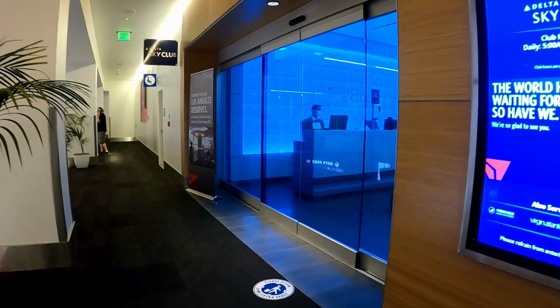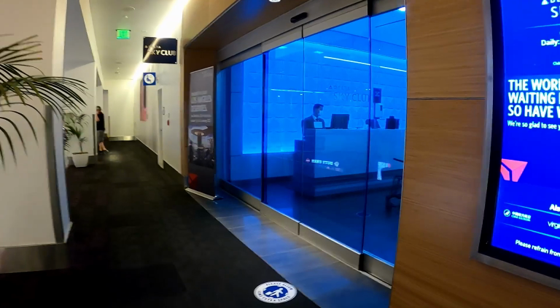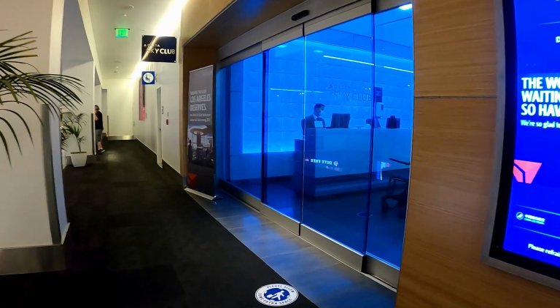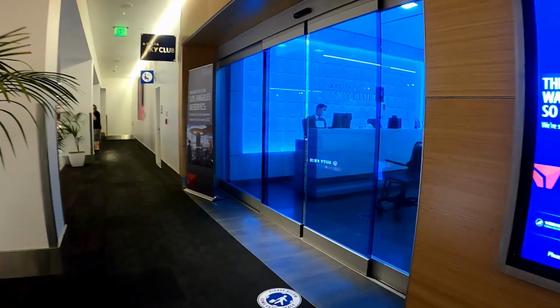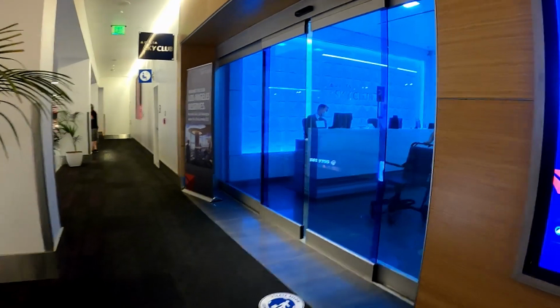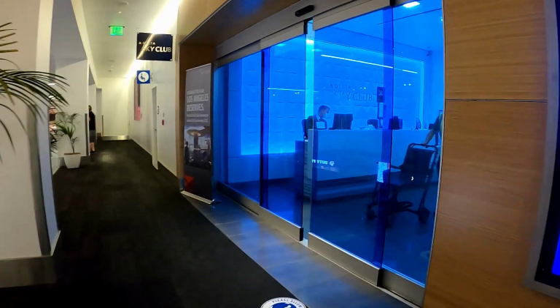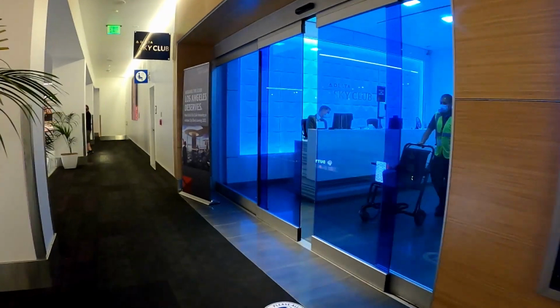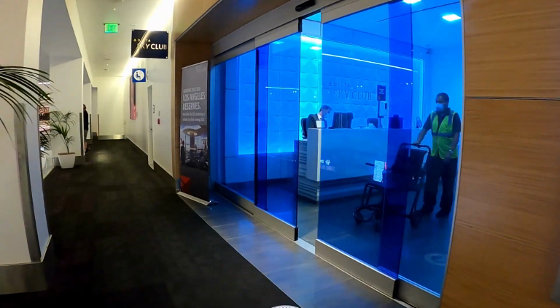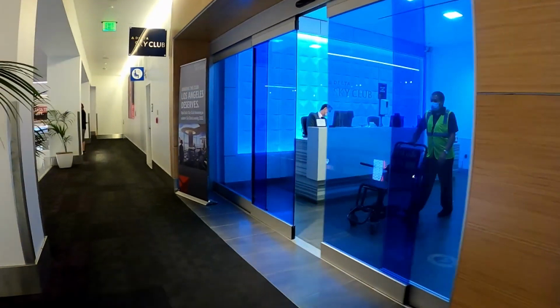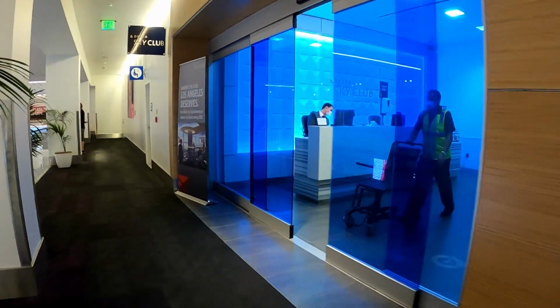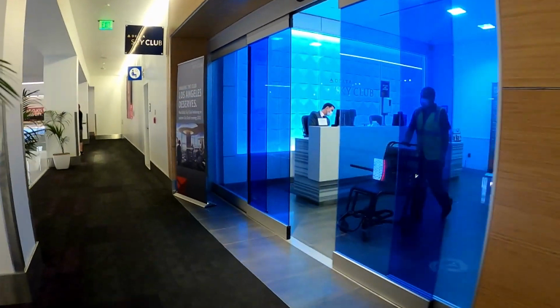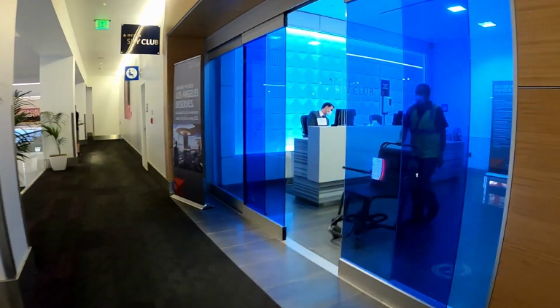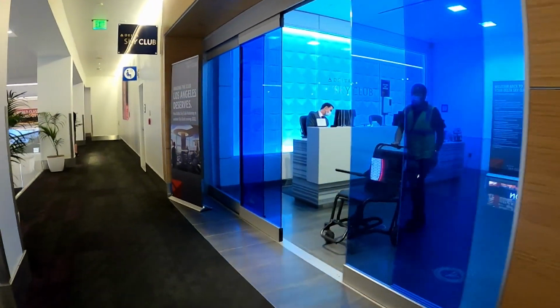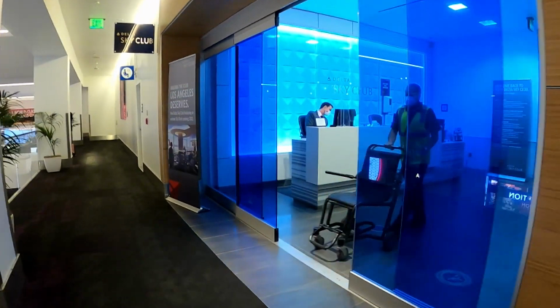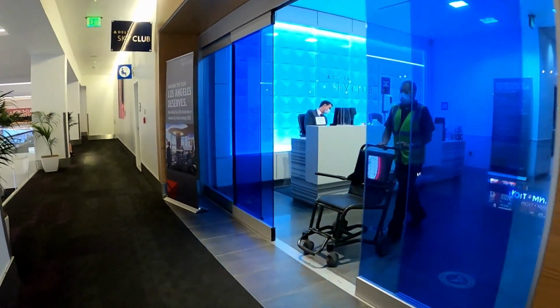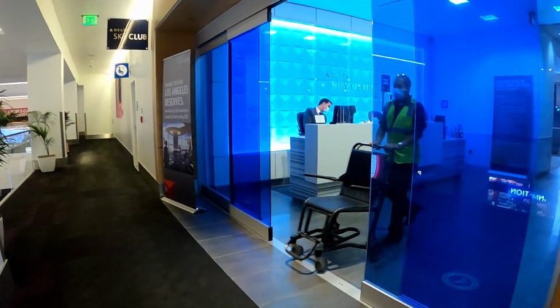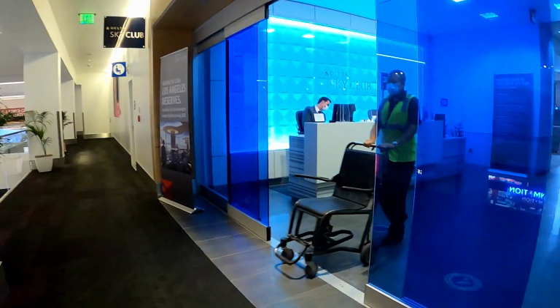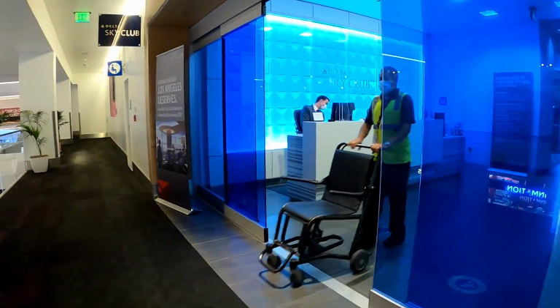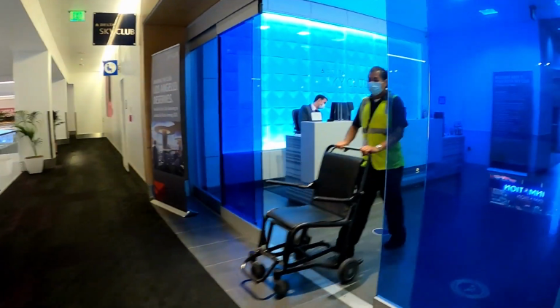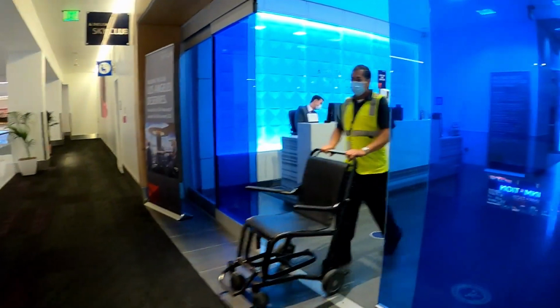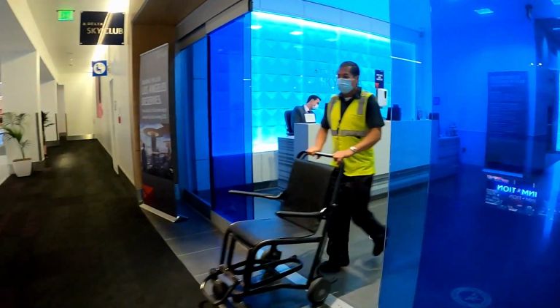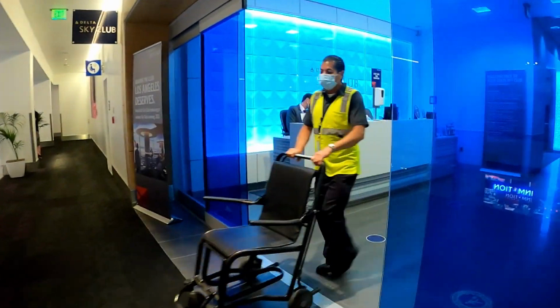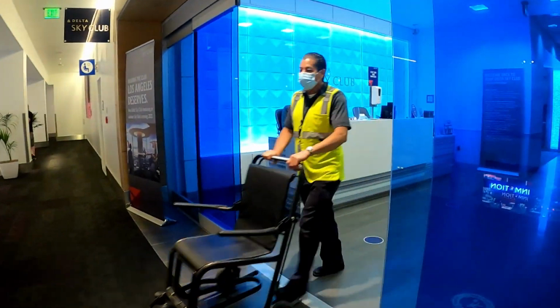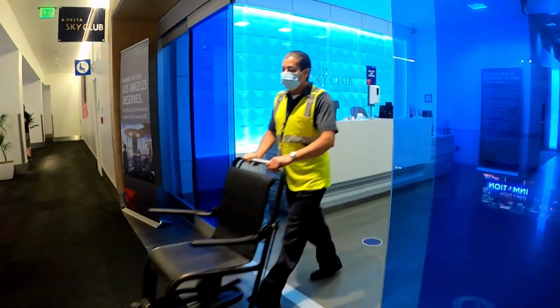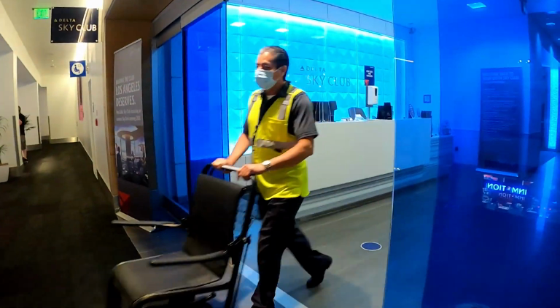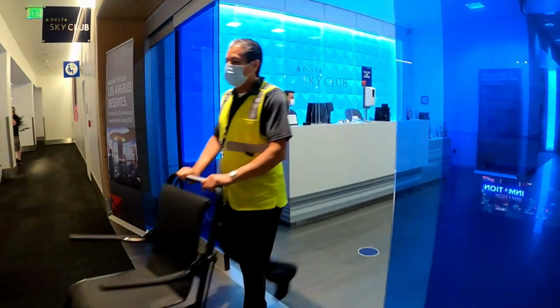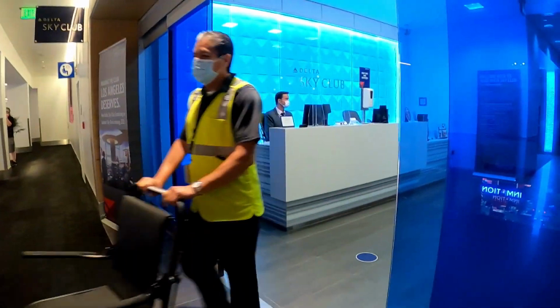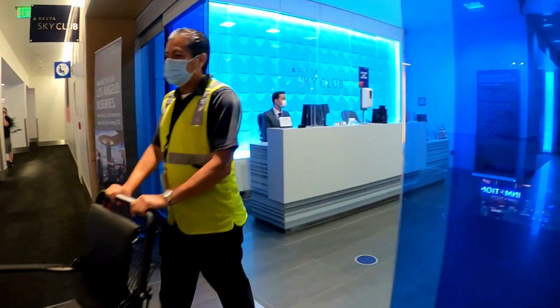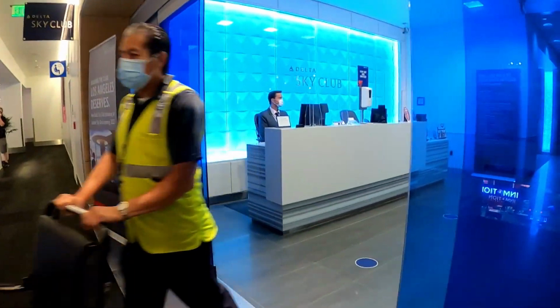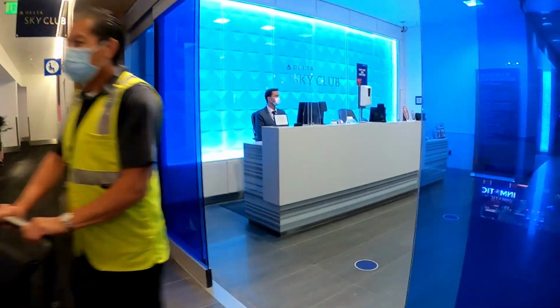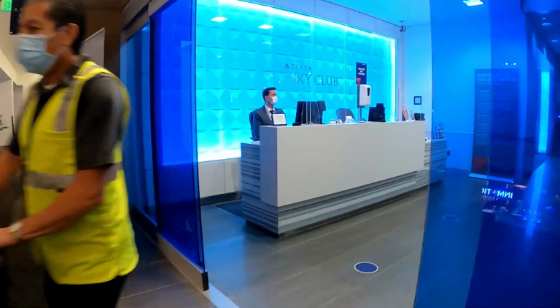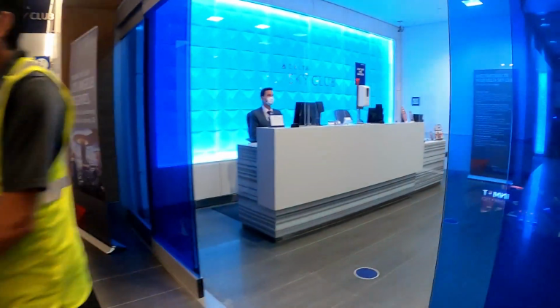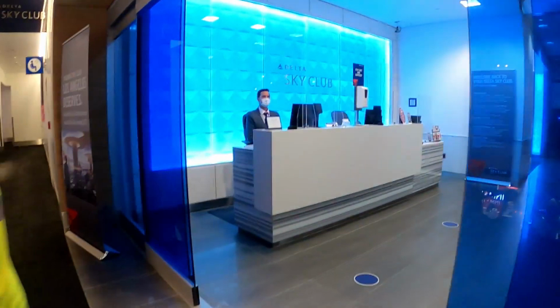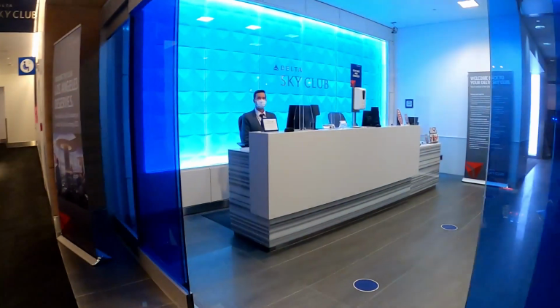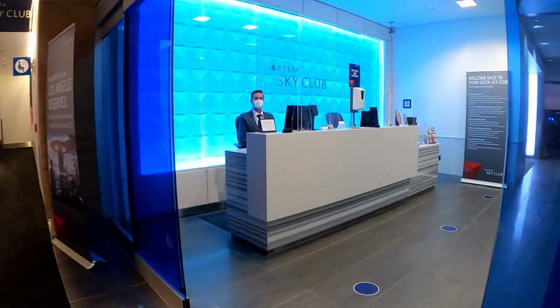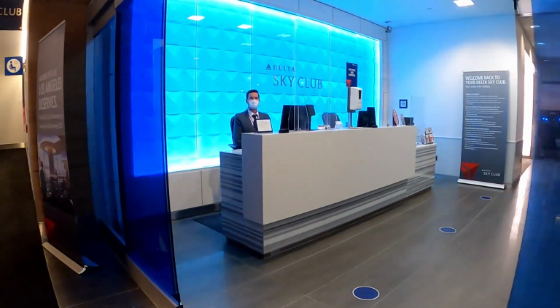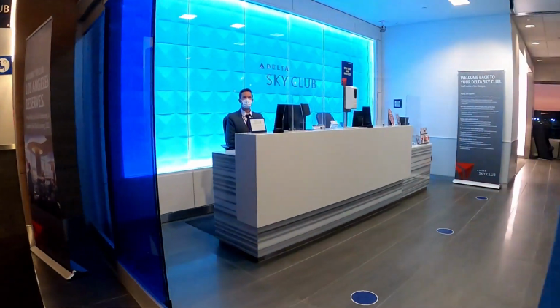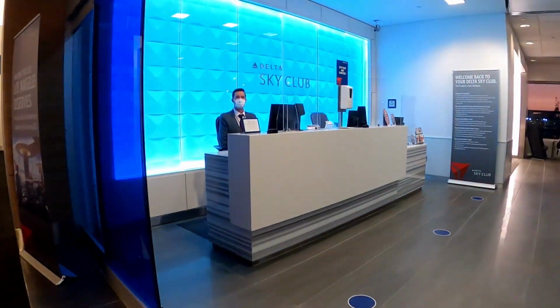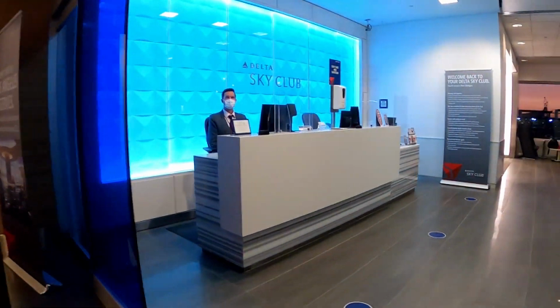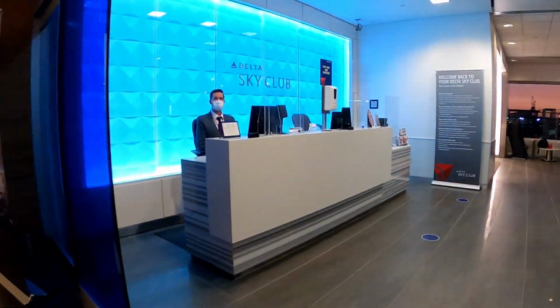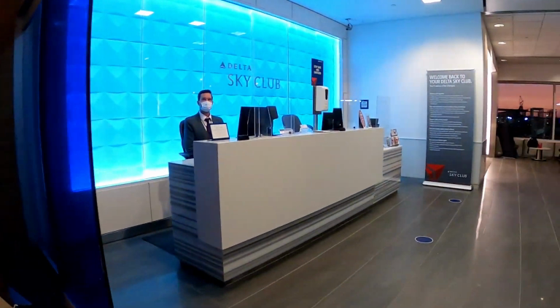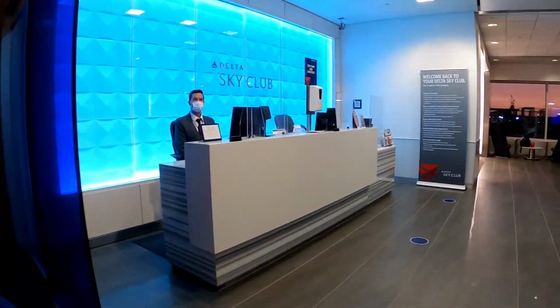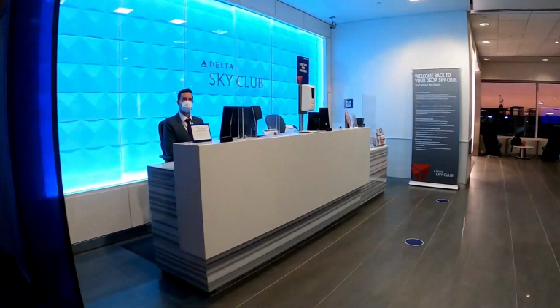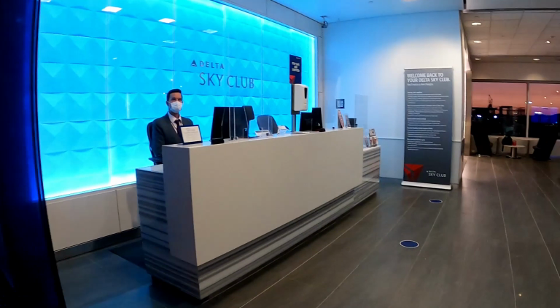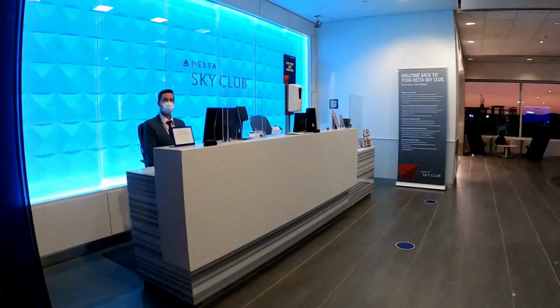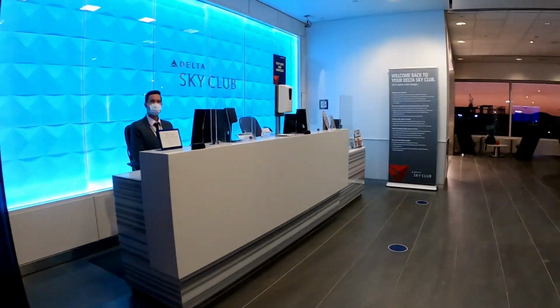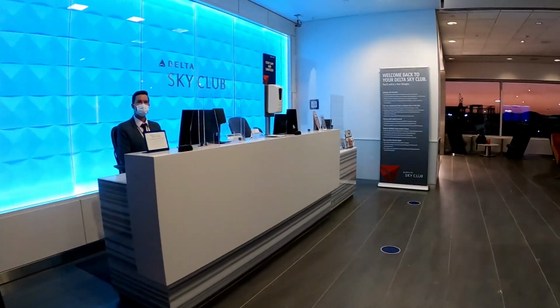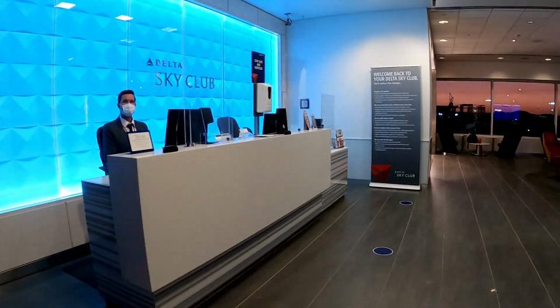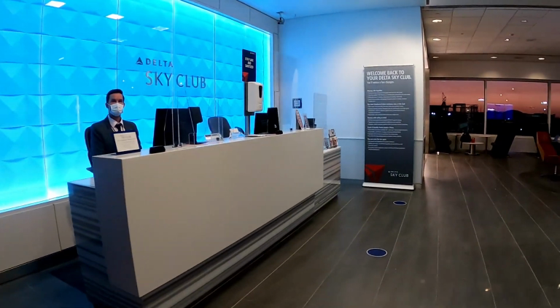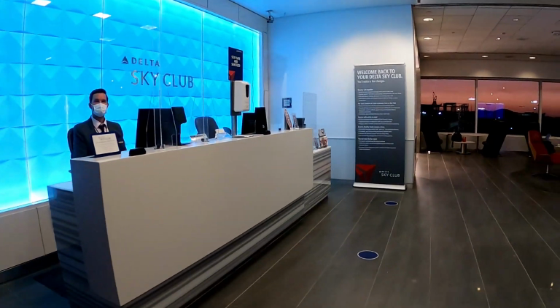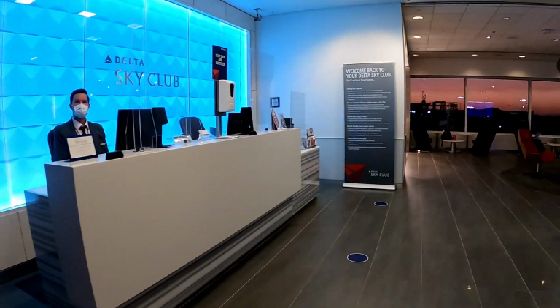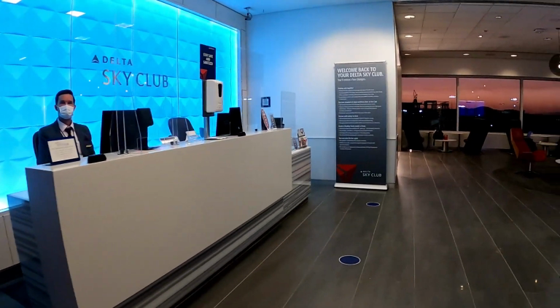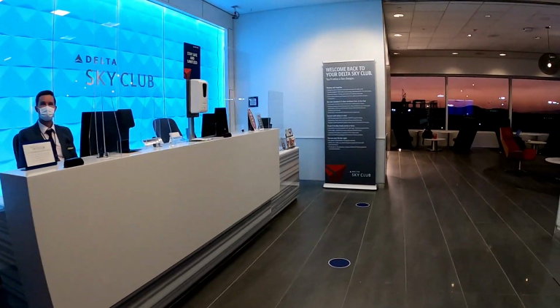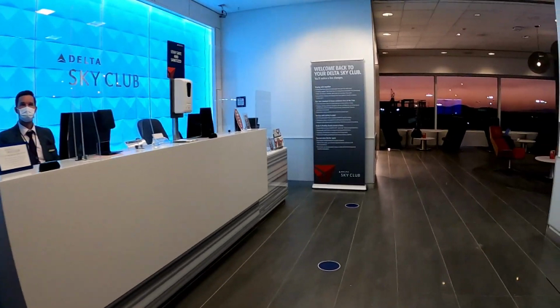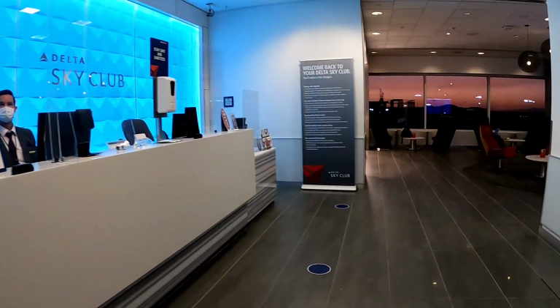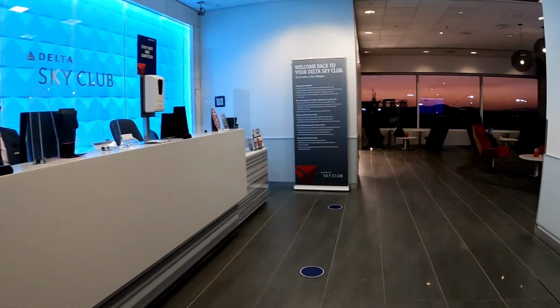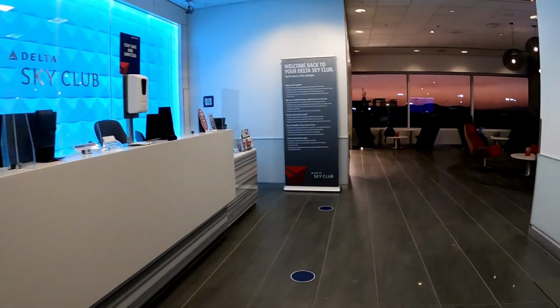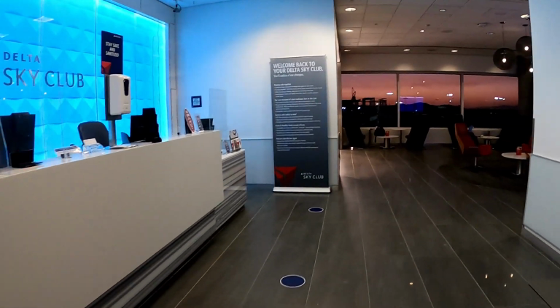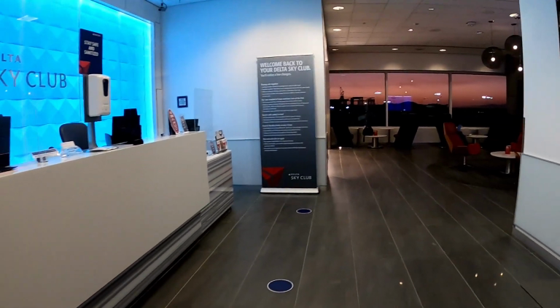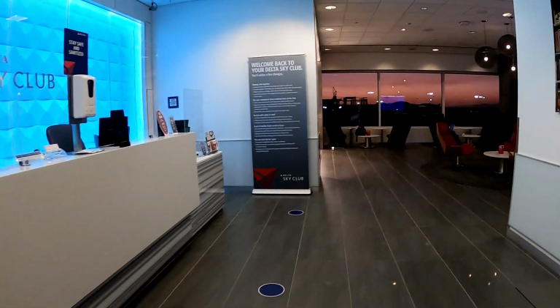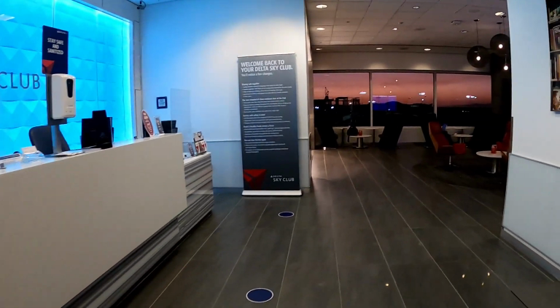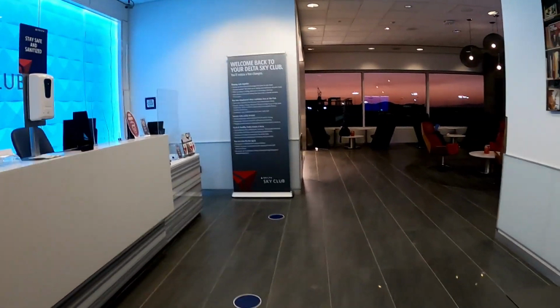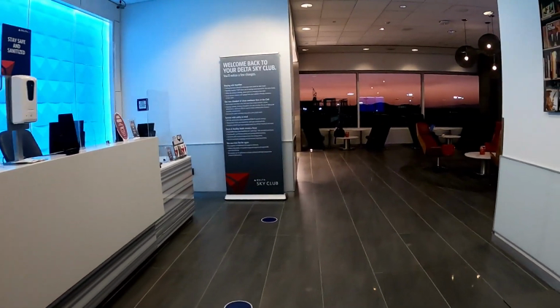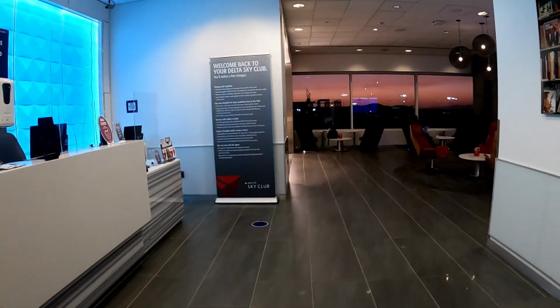Hey, what's up everybody! Today we're at Los Angeles International Airport and I'm going to give you a tour of one of their Delta Sky Club lounges.